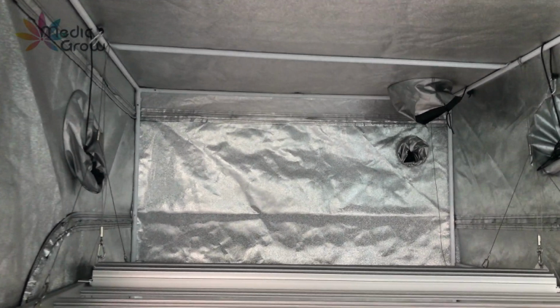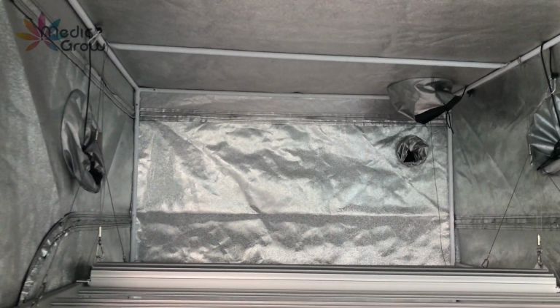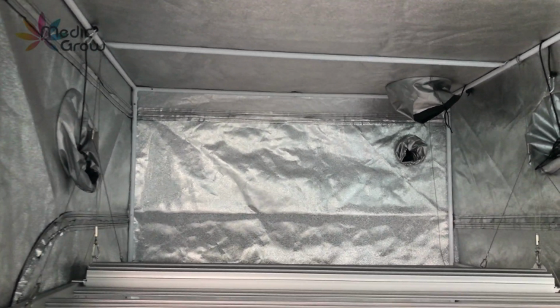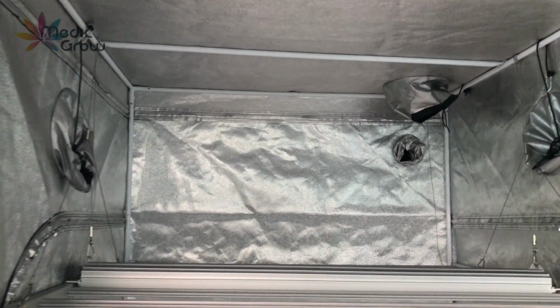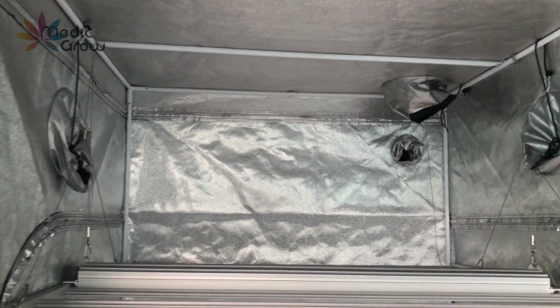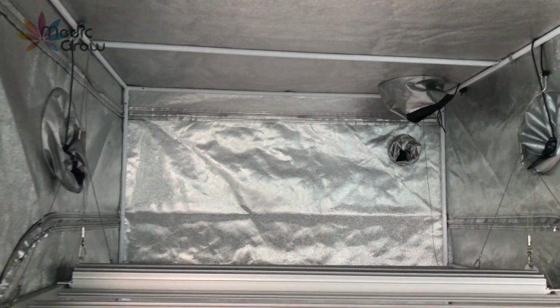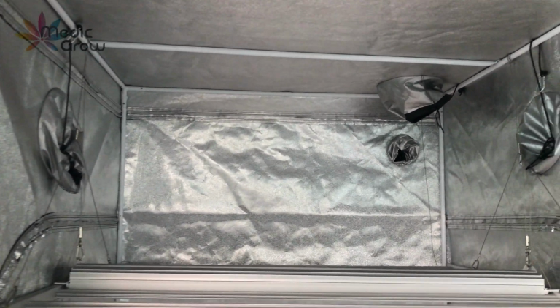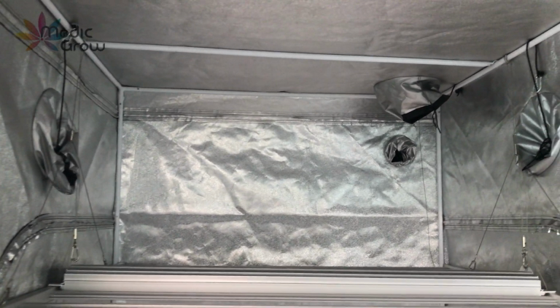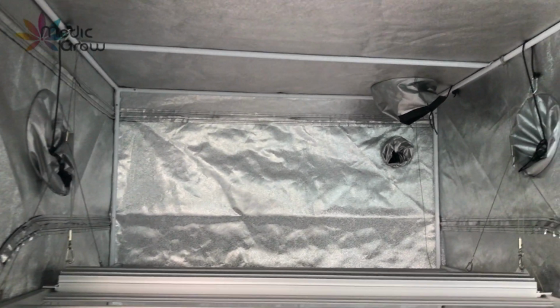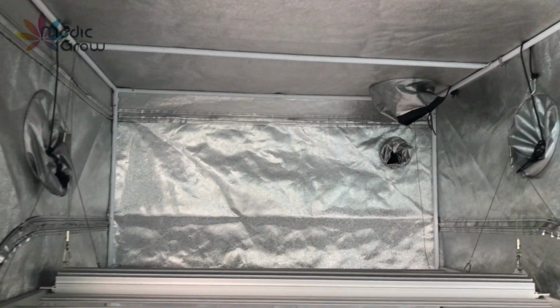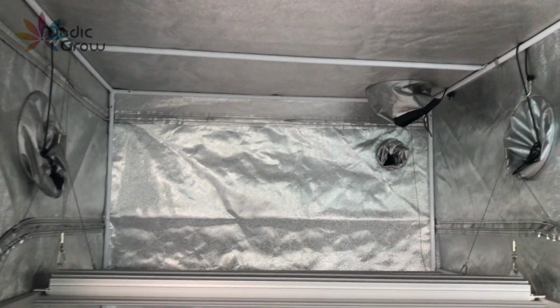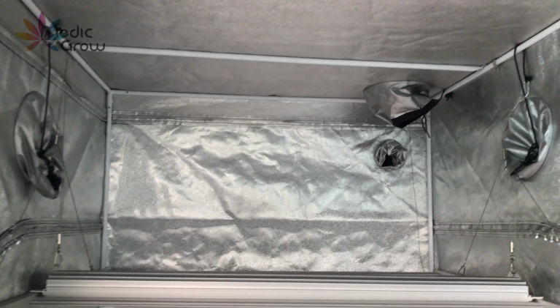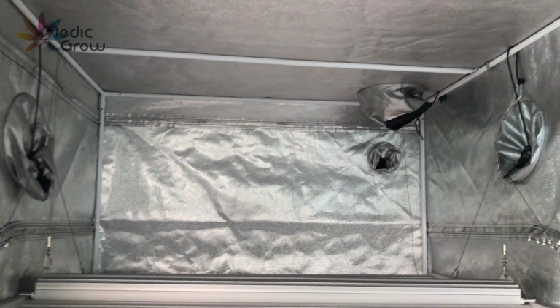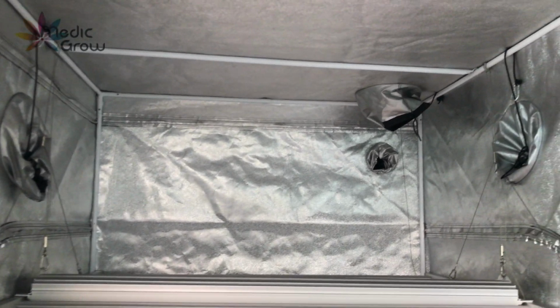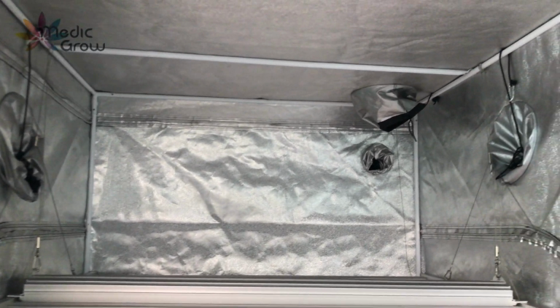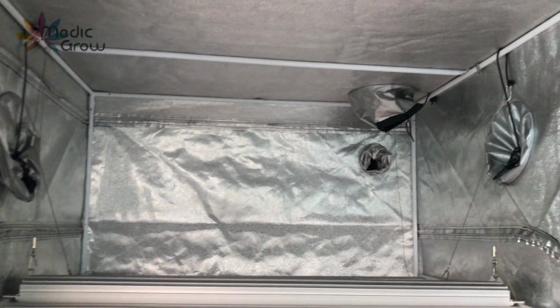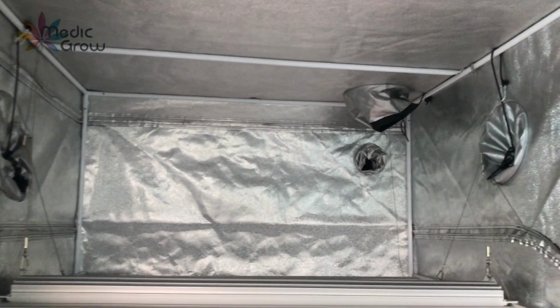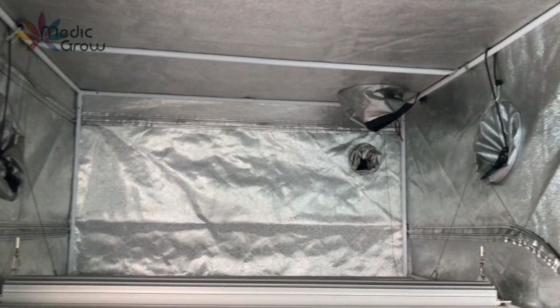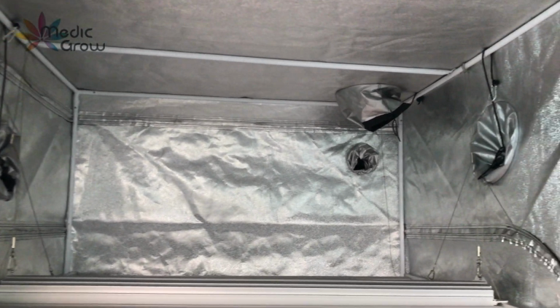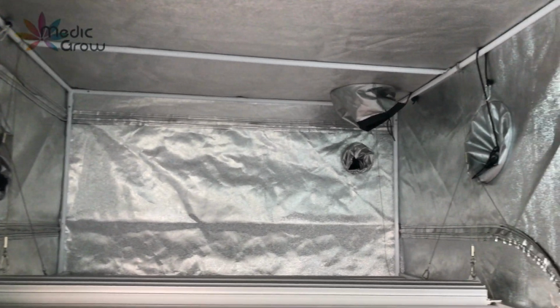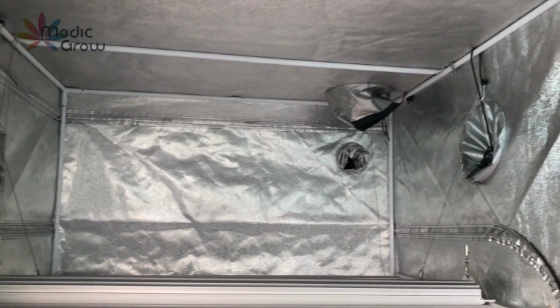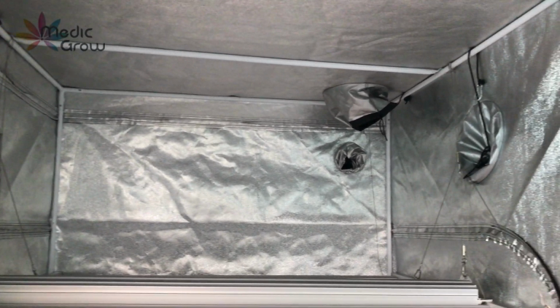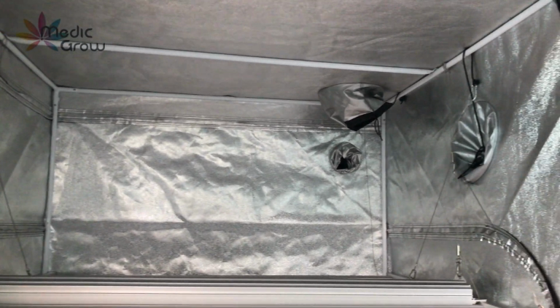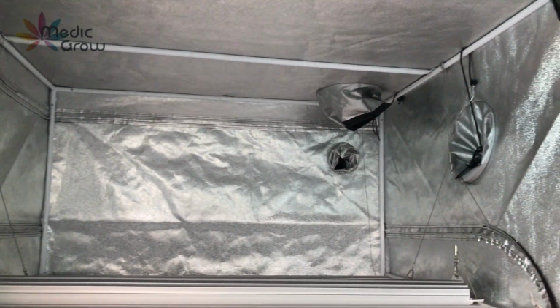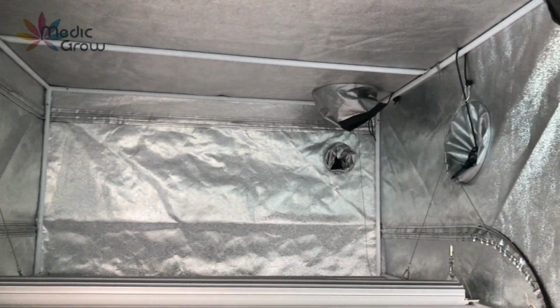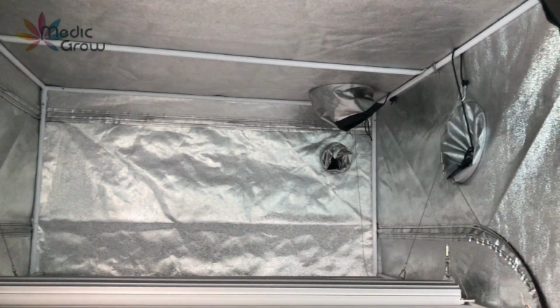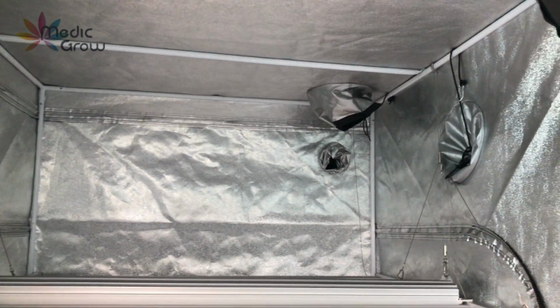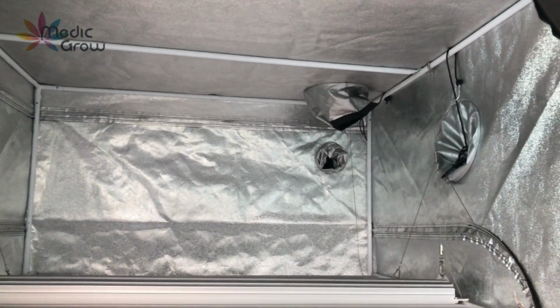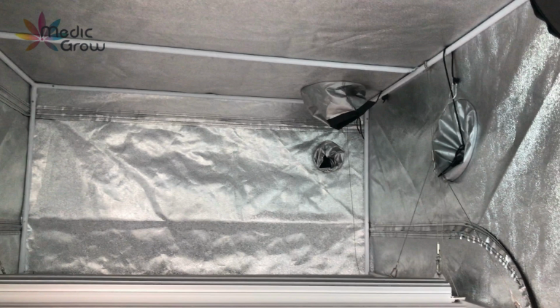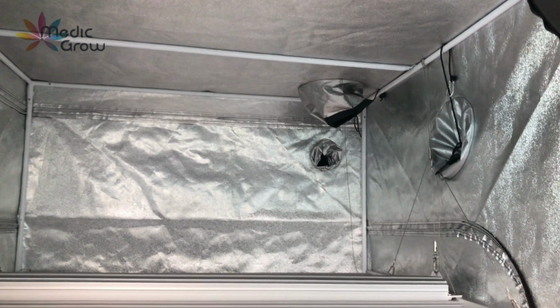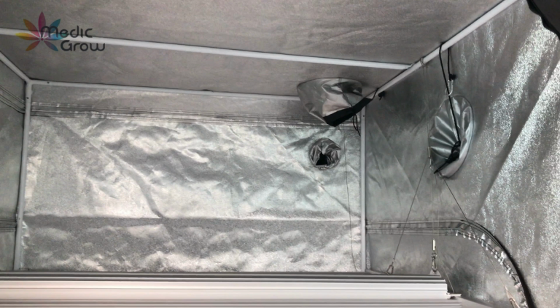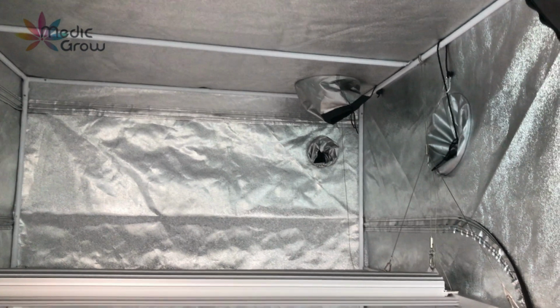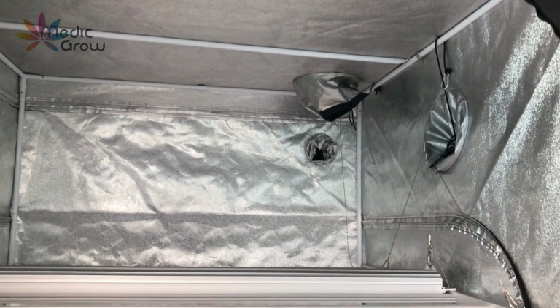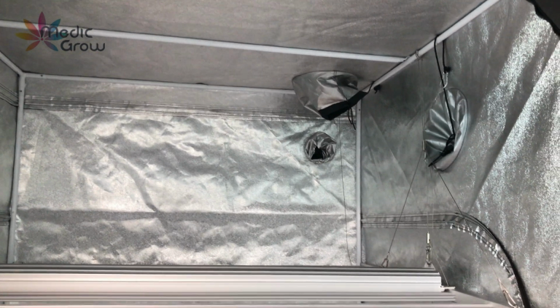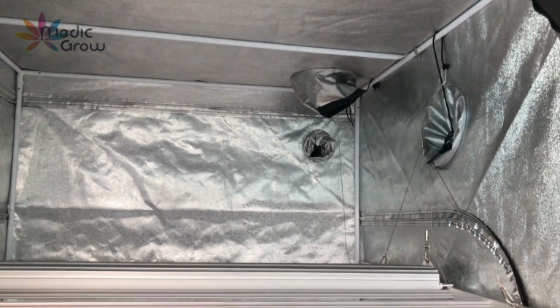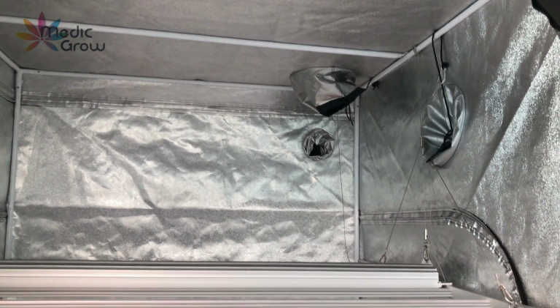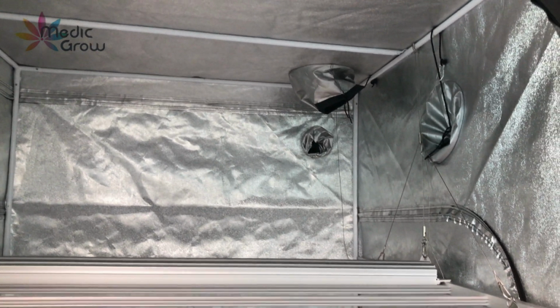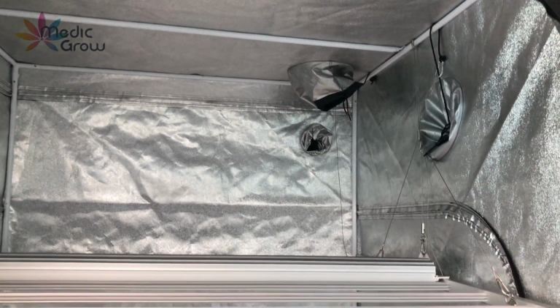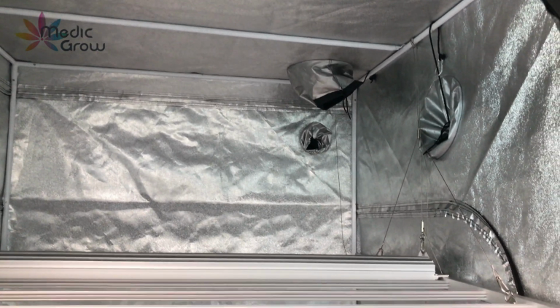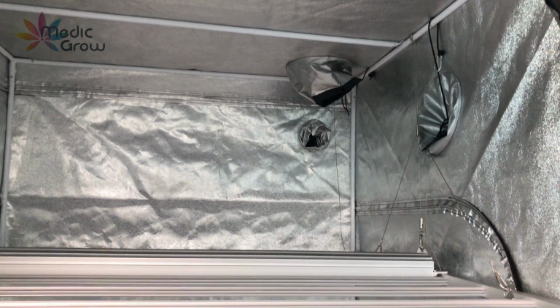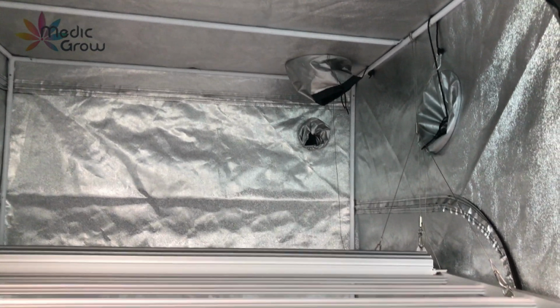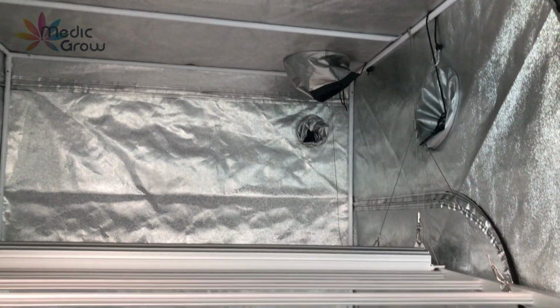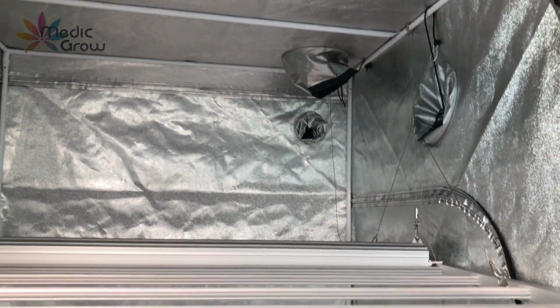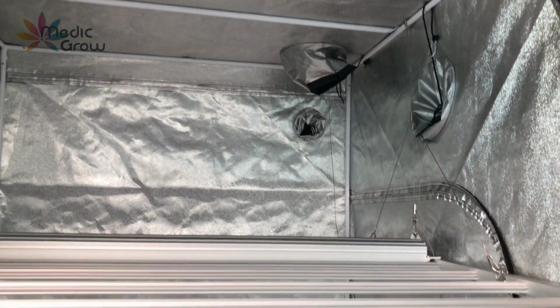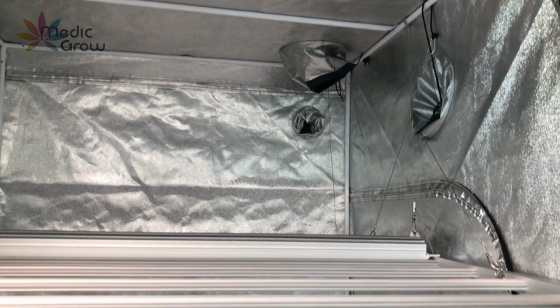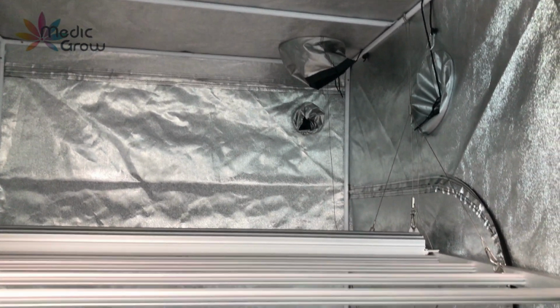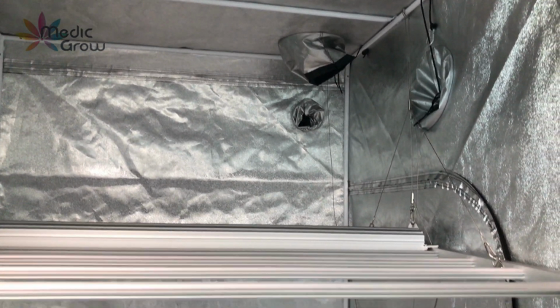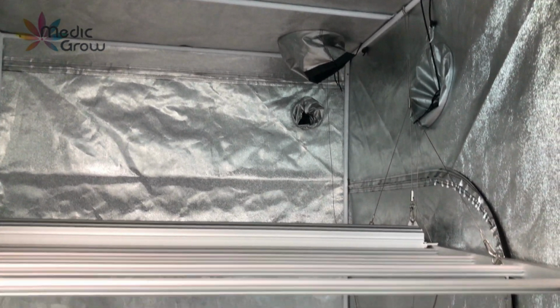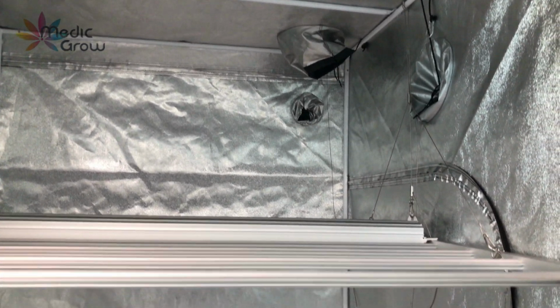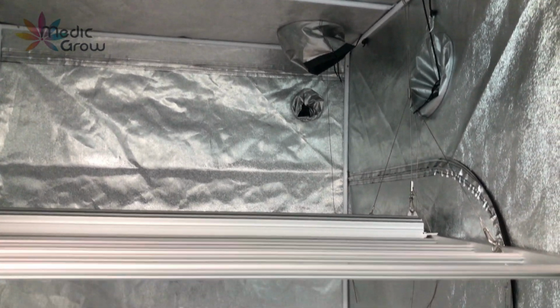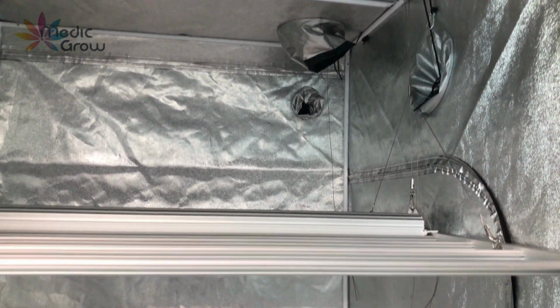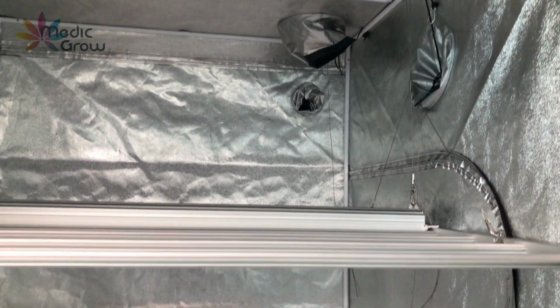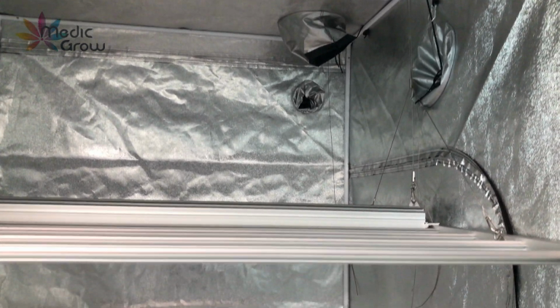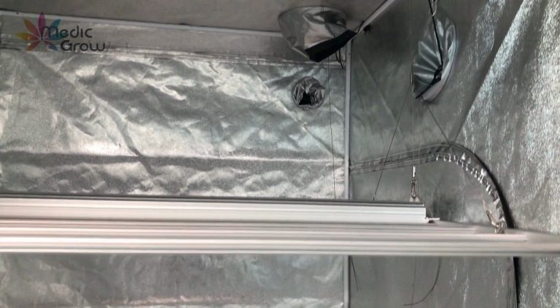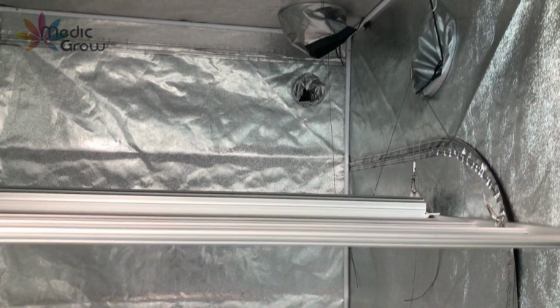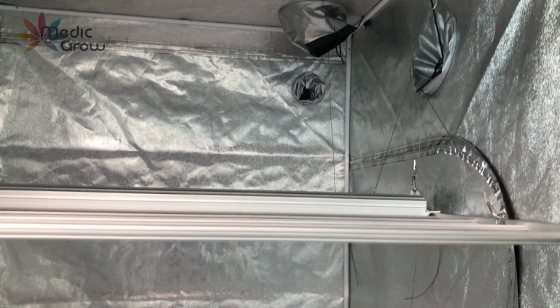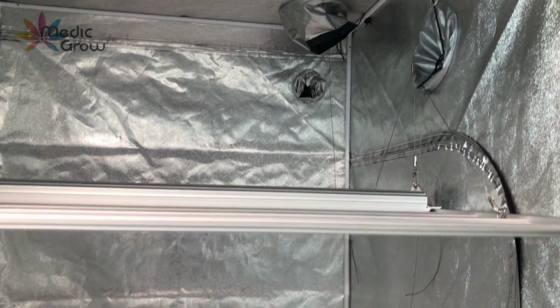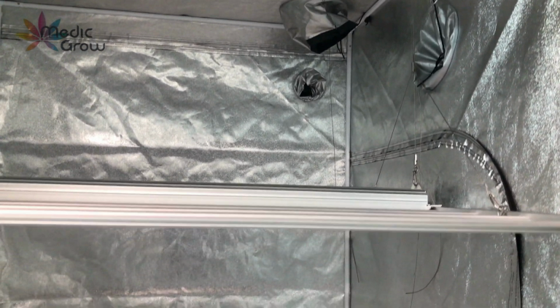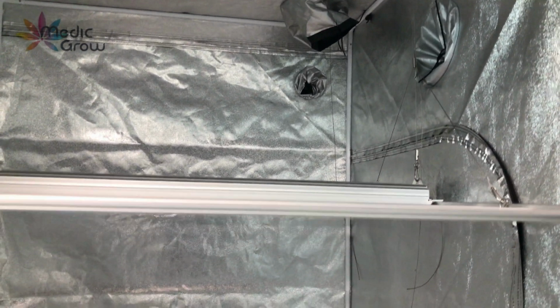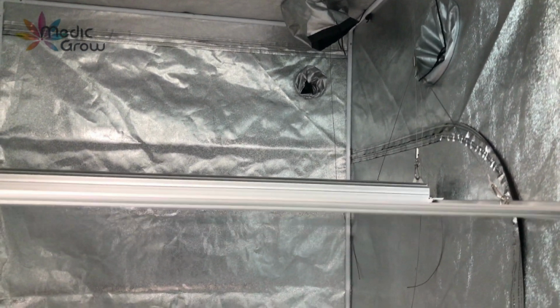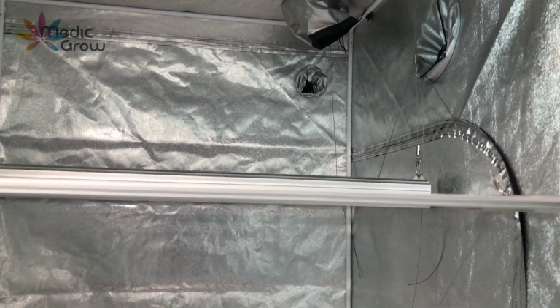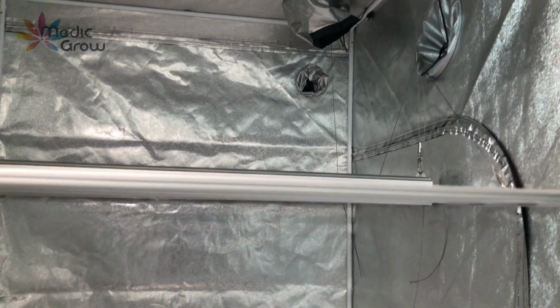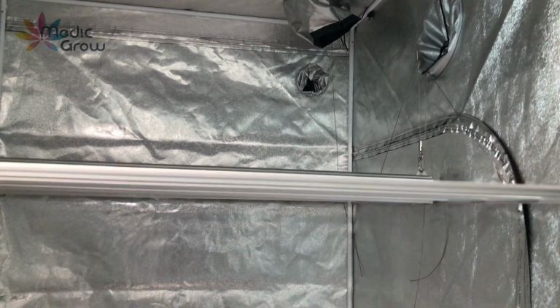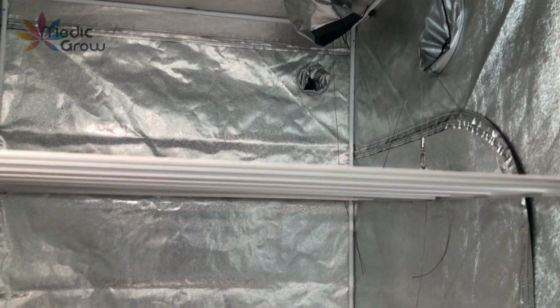At least one inch of space must be maintained between the top of the fixture and the surface above the fixture to allow proper cooling.